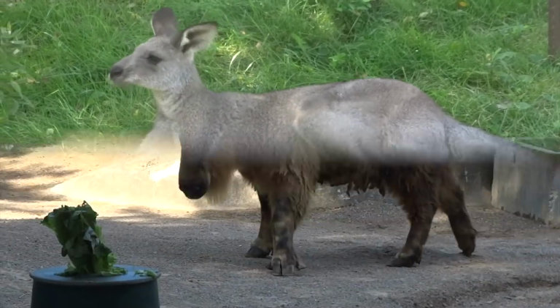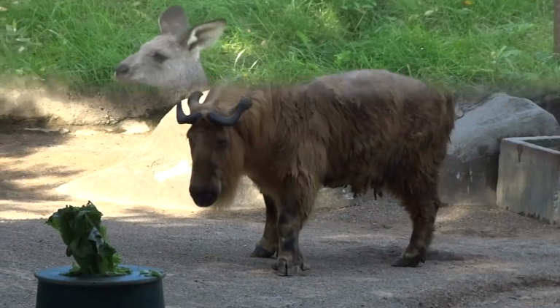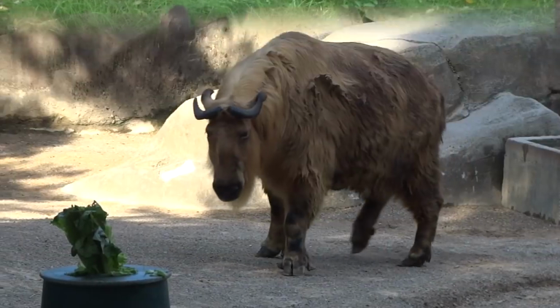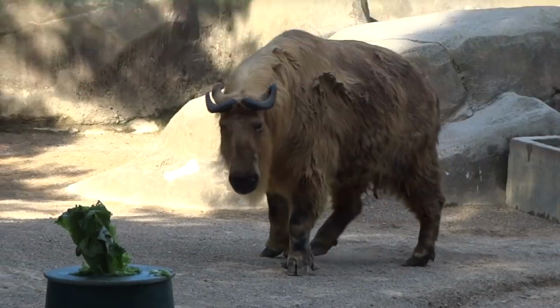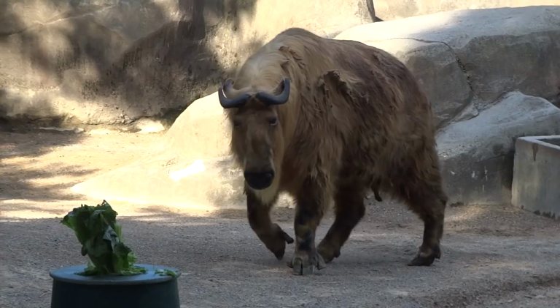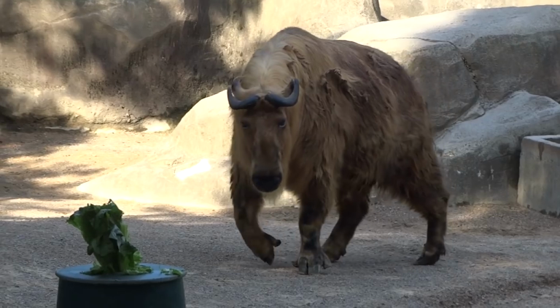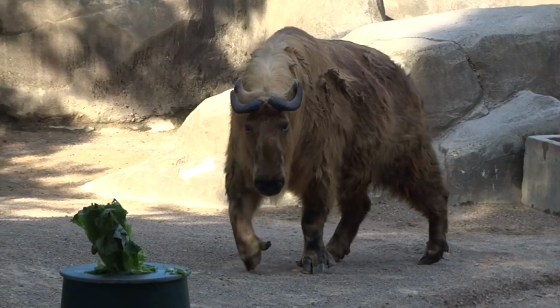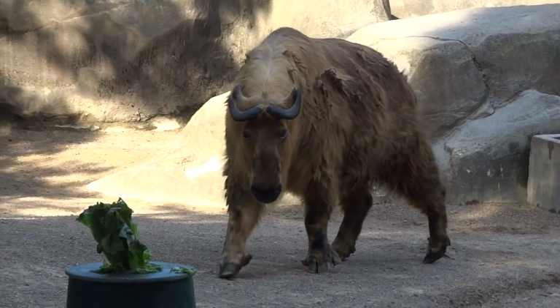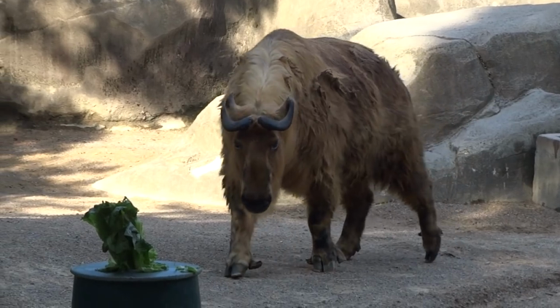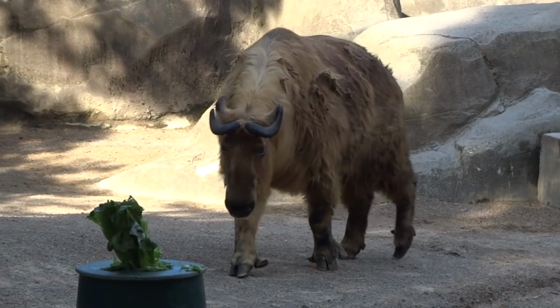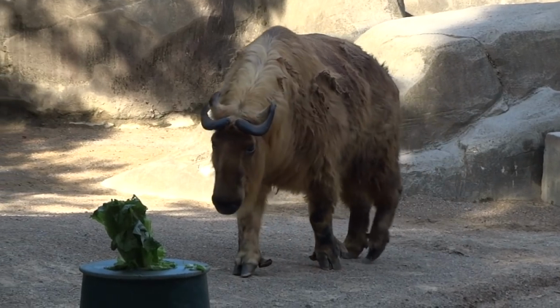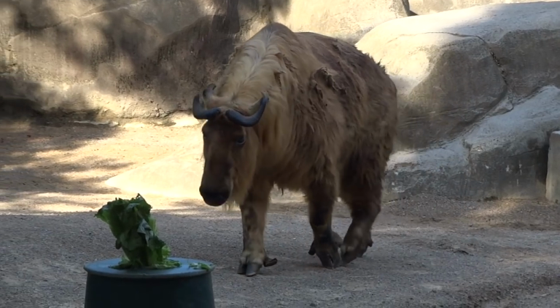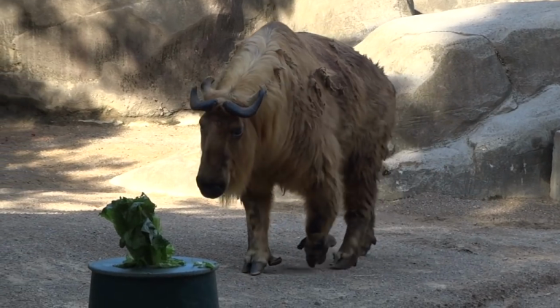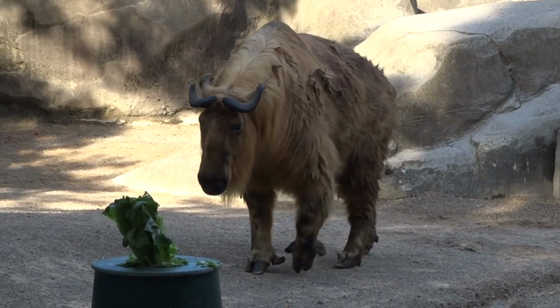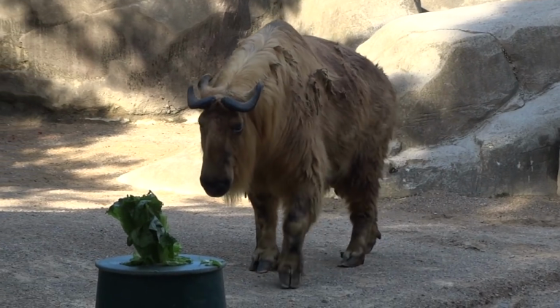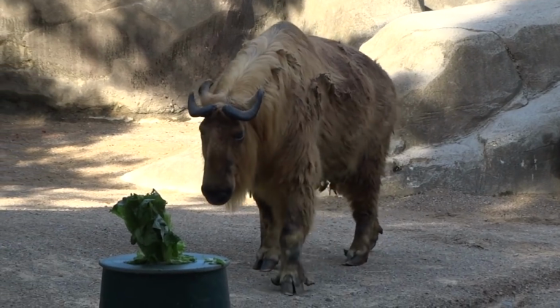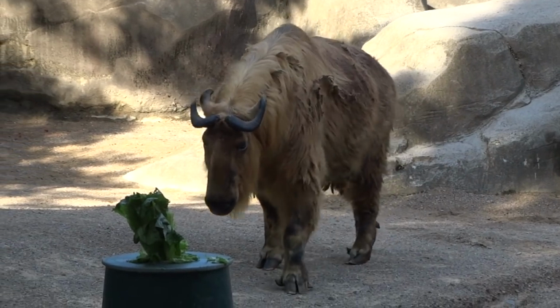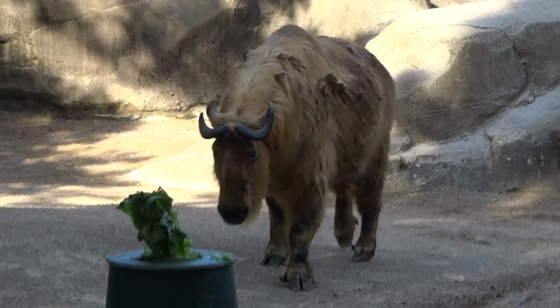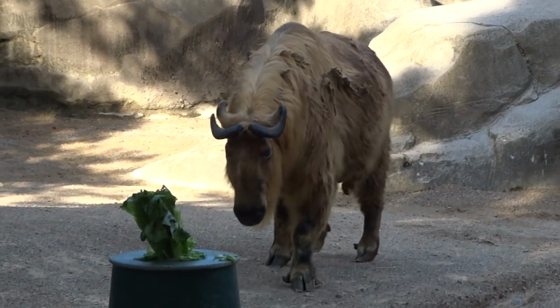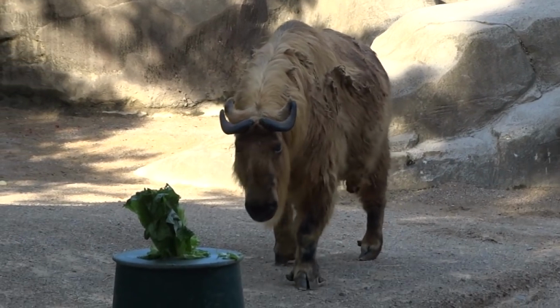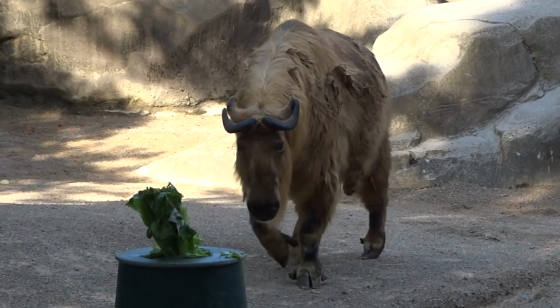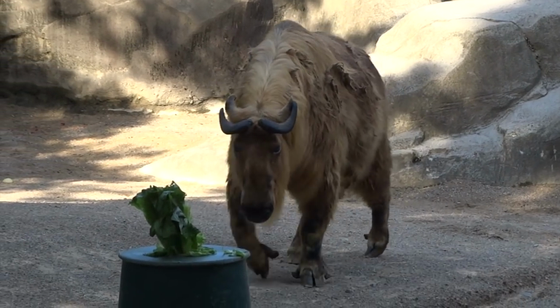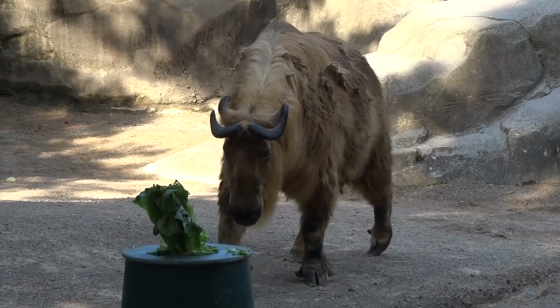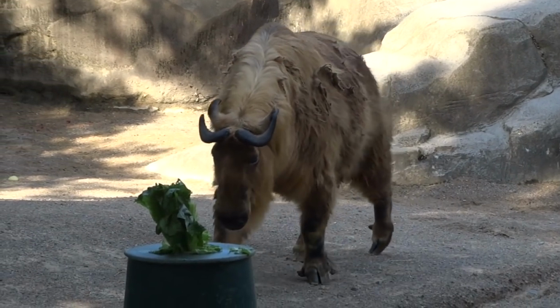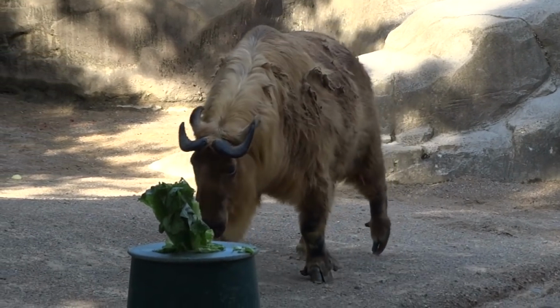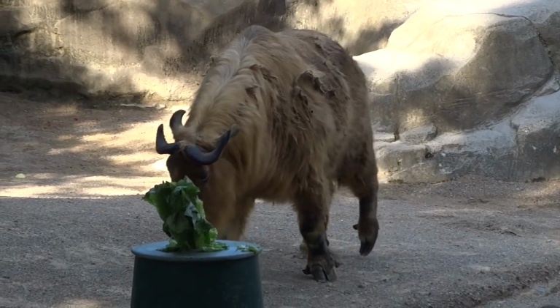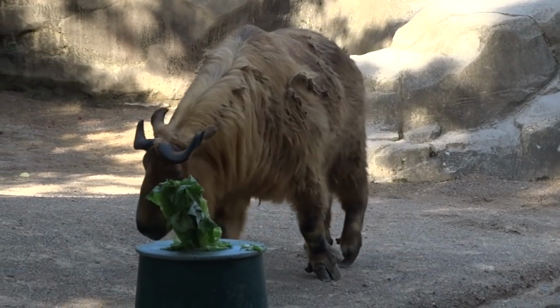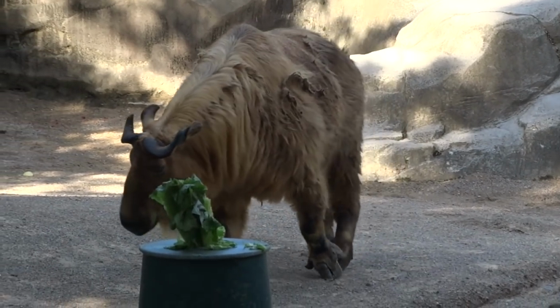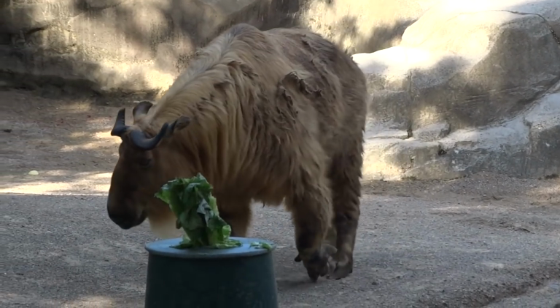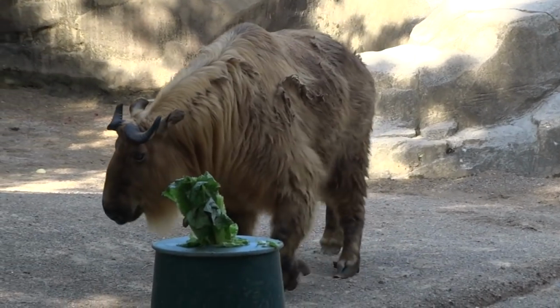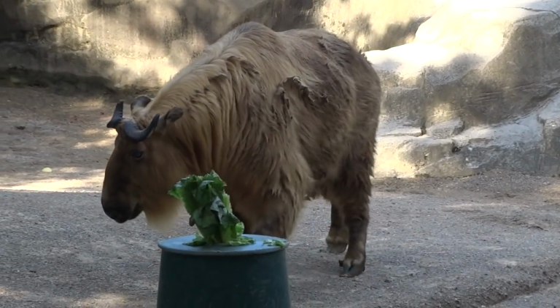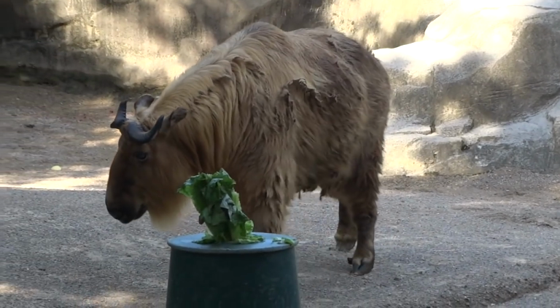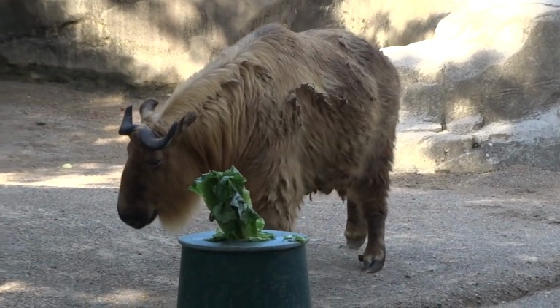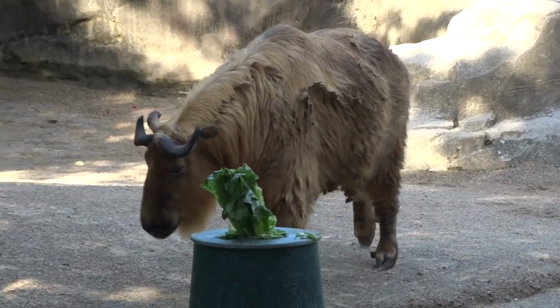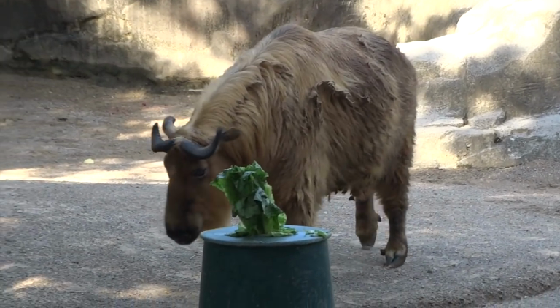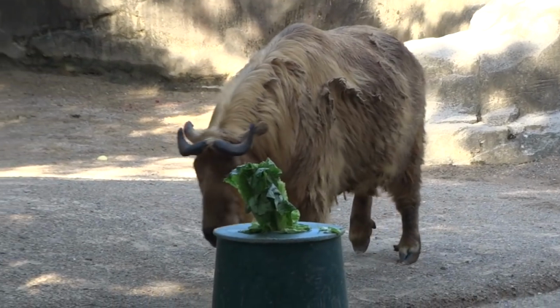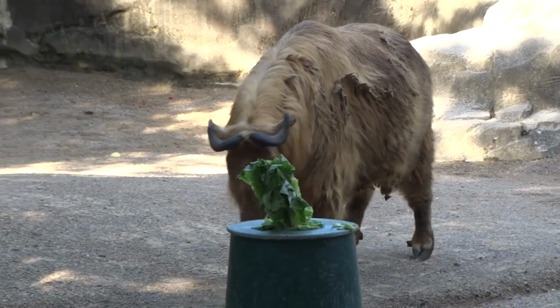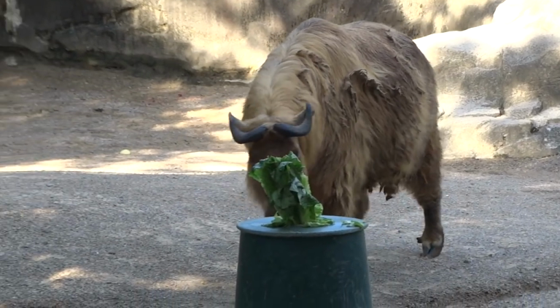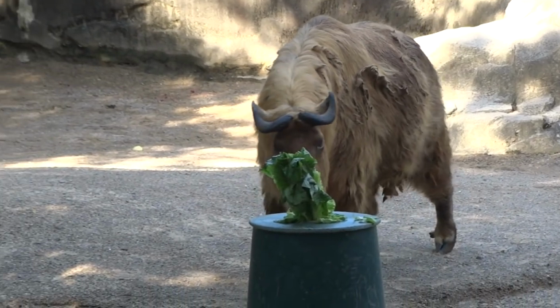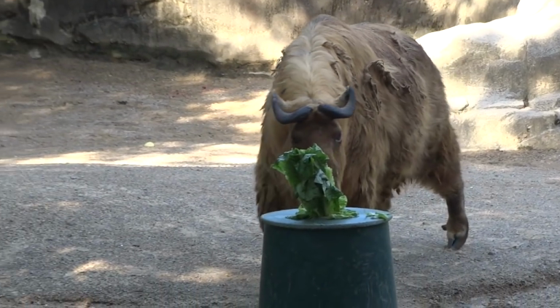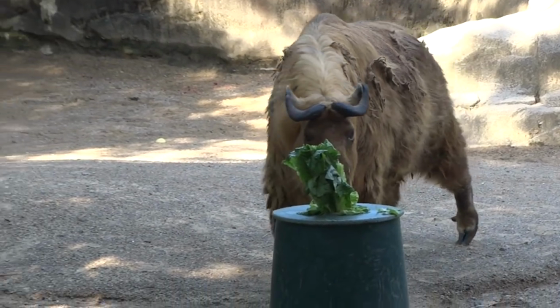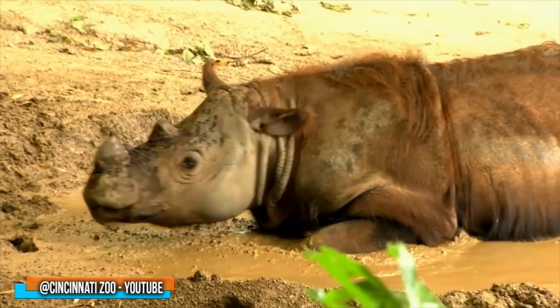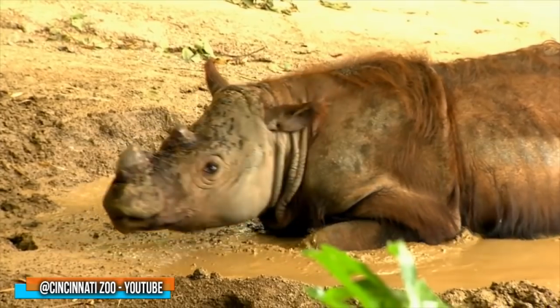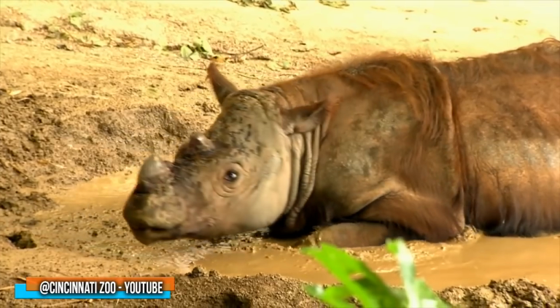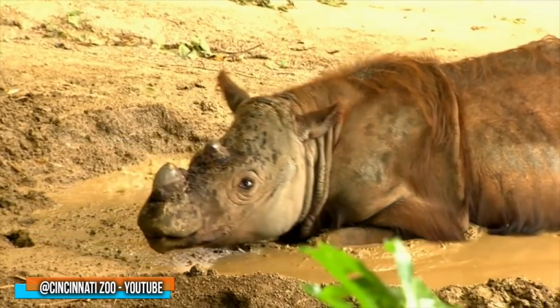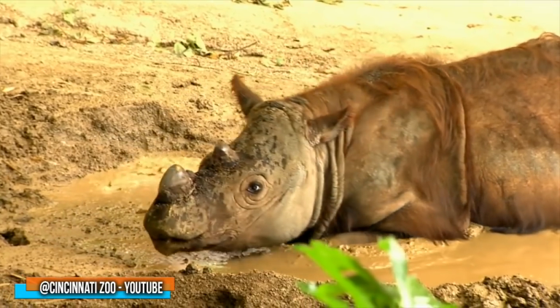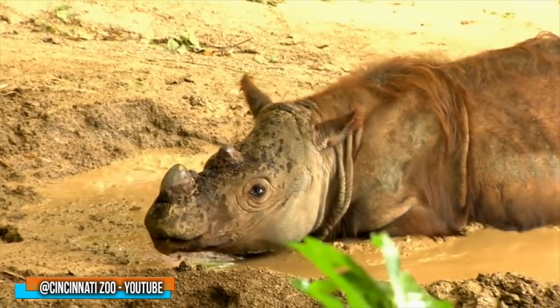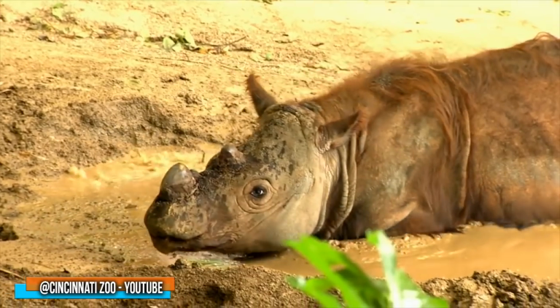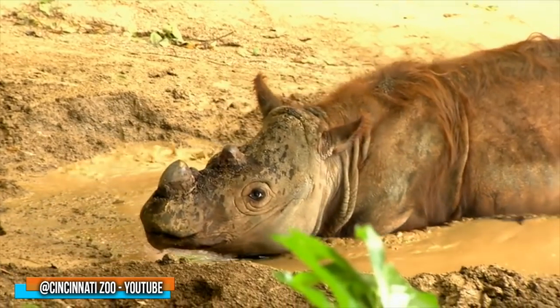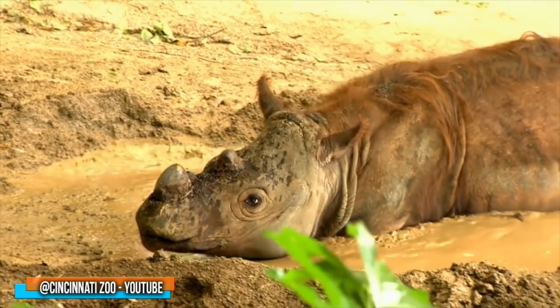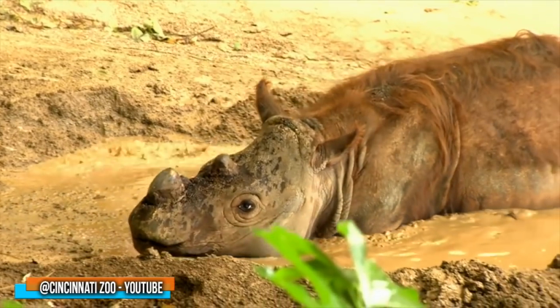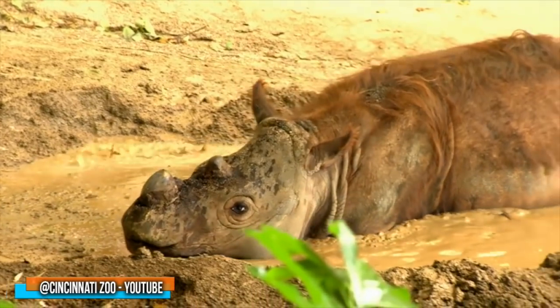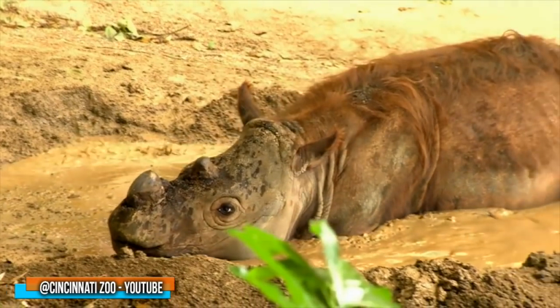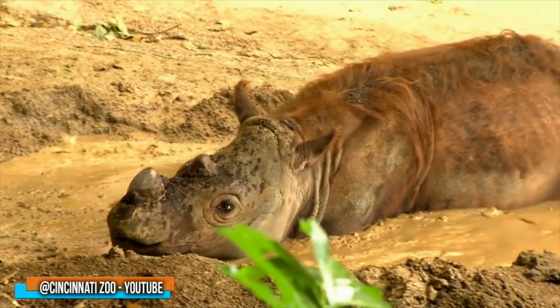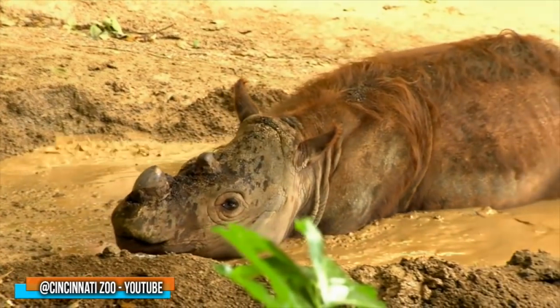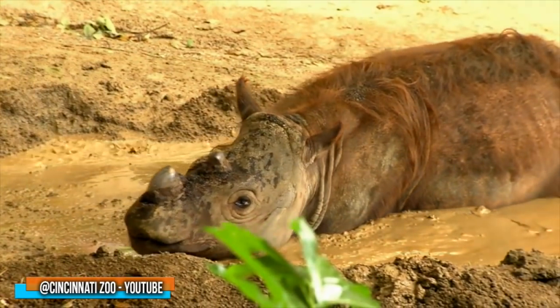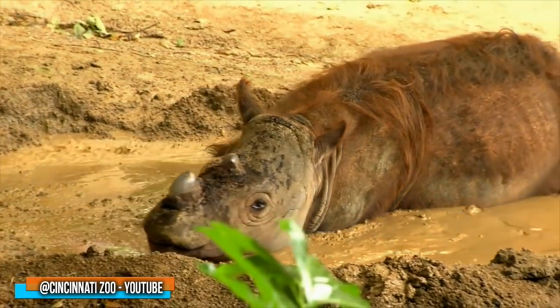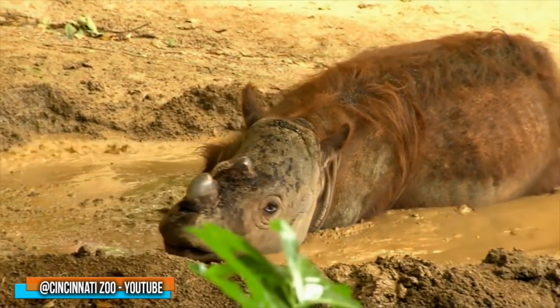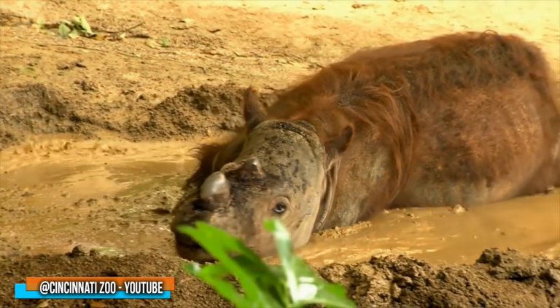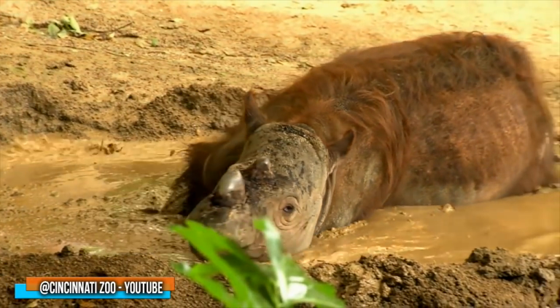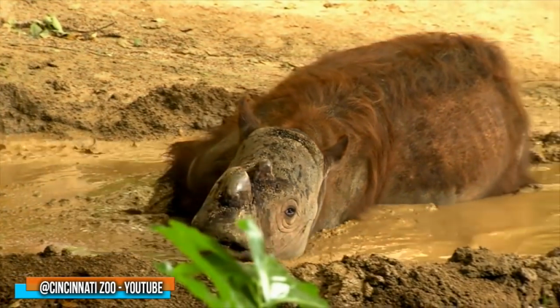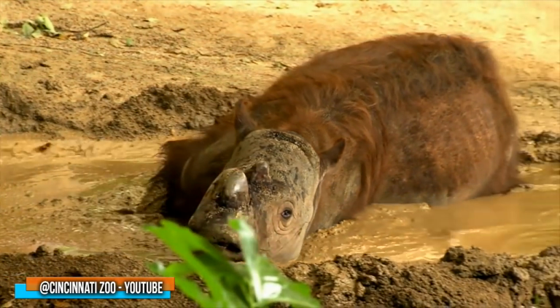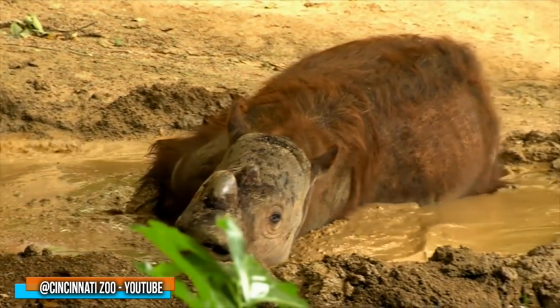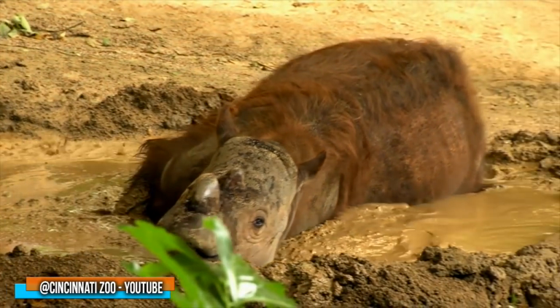Thank you for watching Zoo Tours, and thank you for walking with me through Wildlife Canyon one last time. Have a nice day.